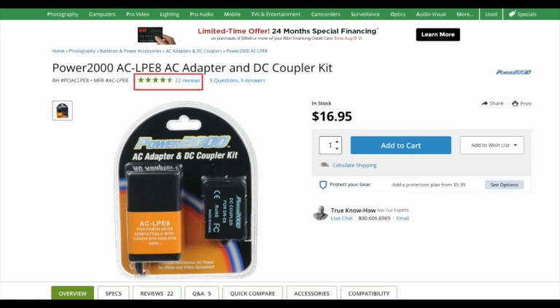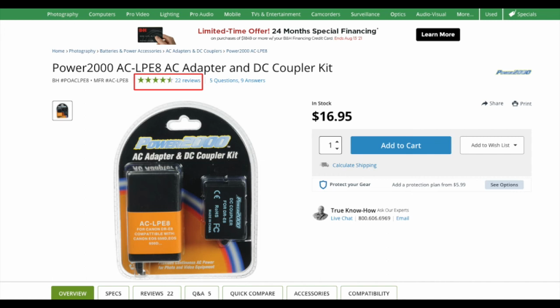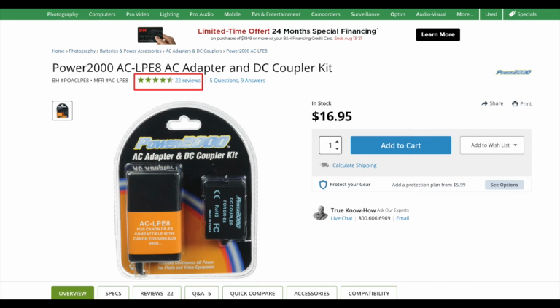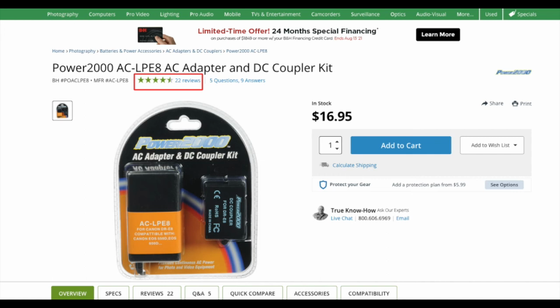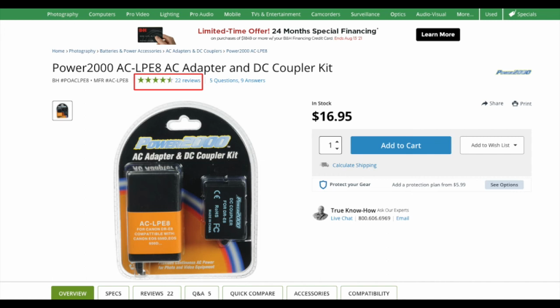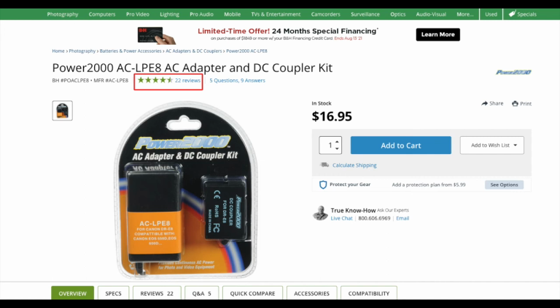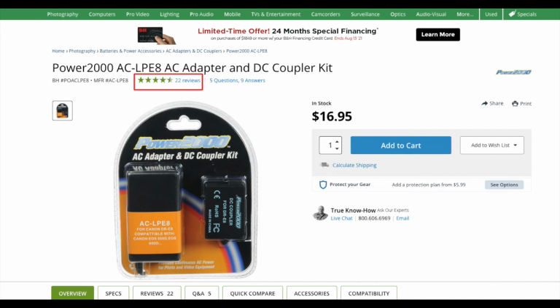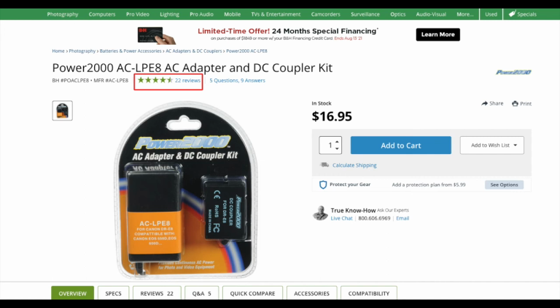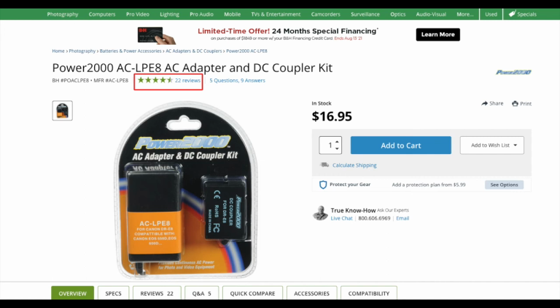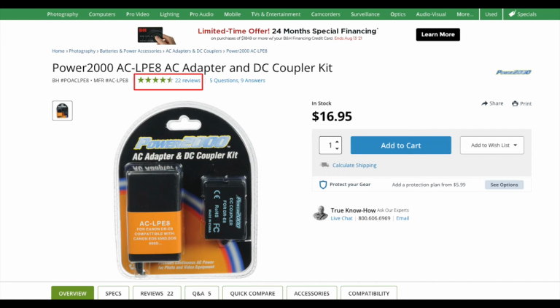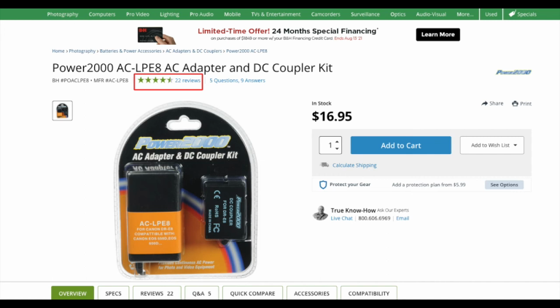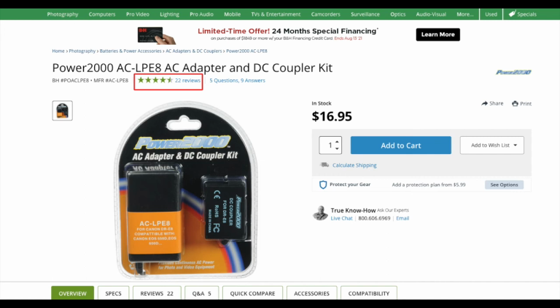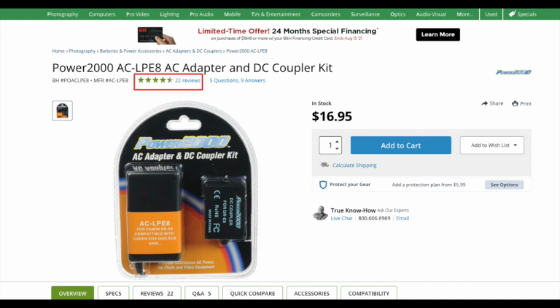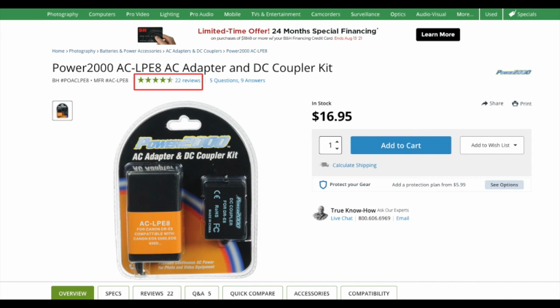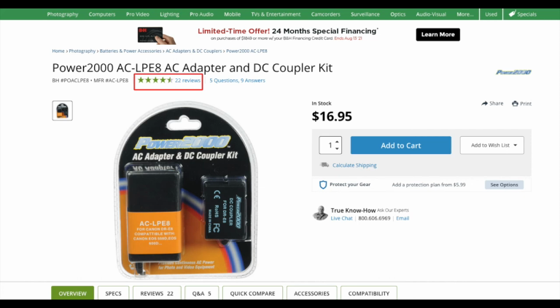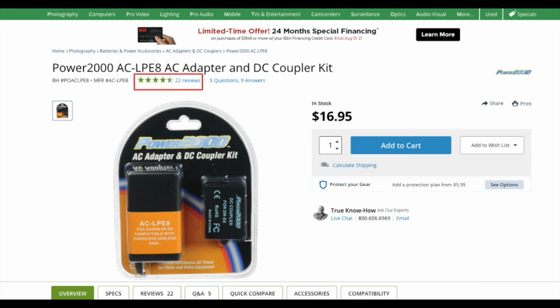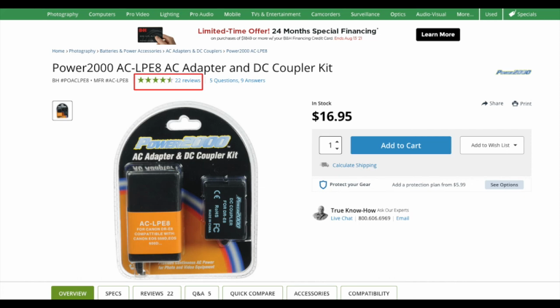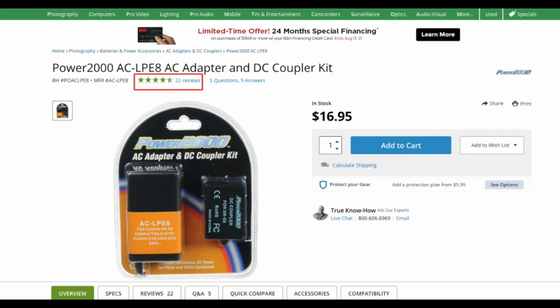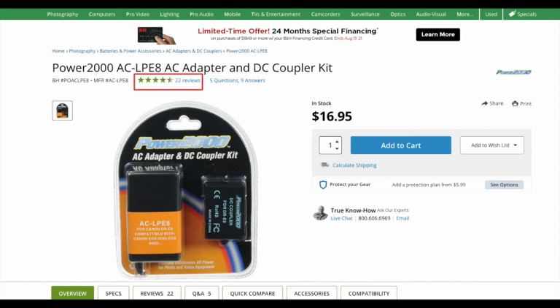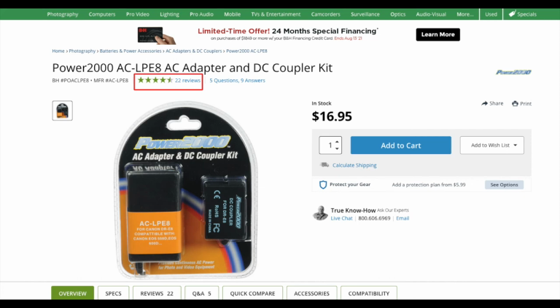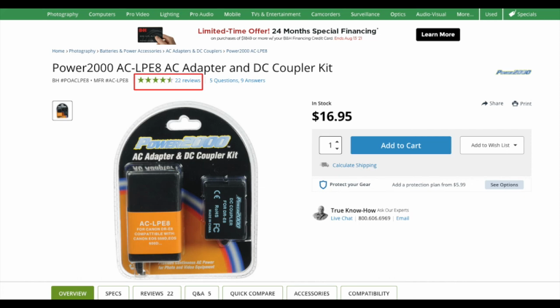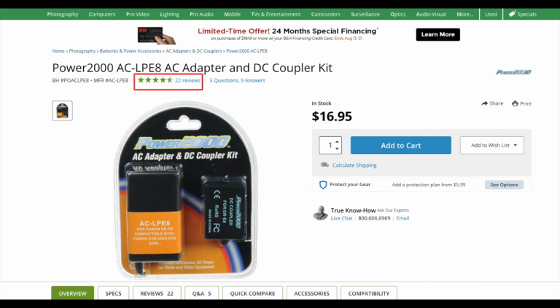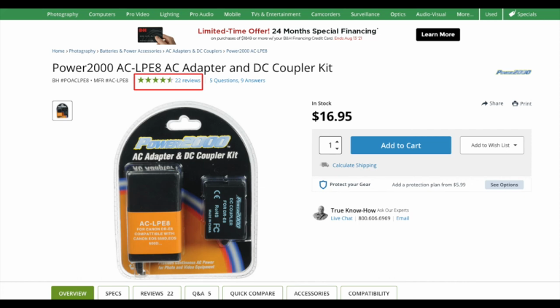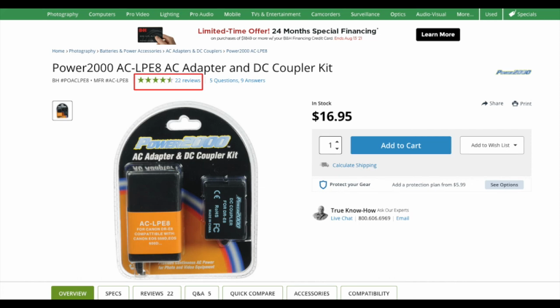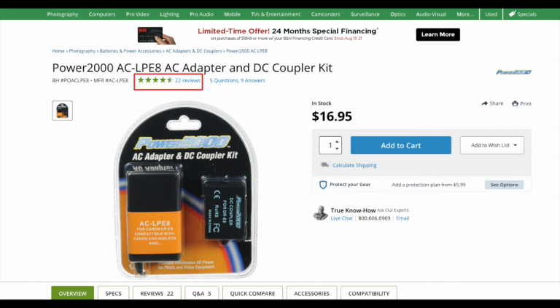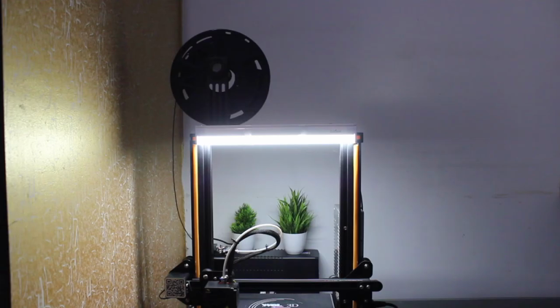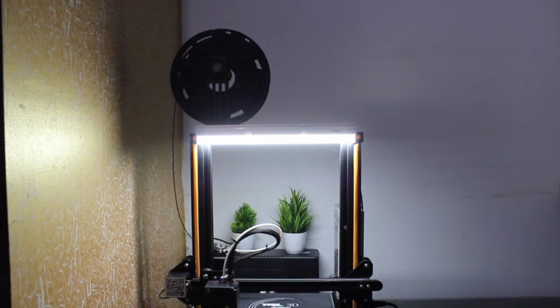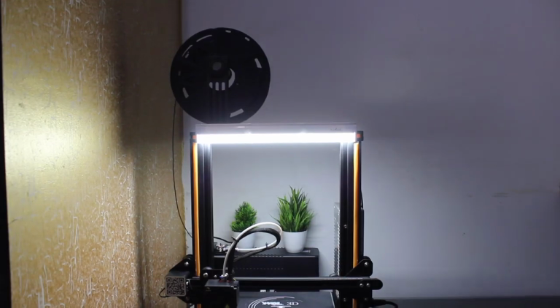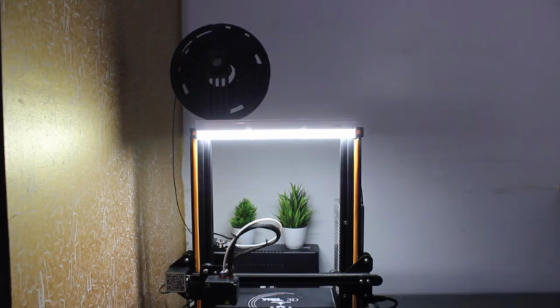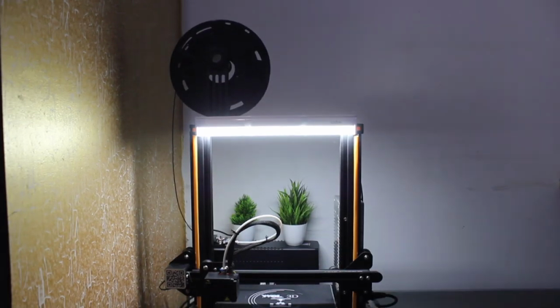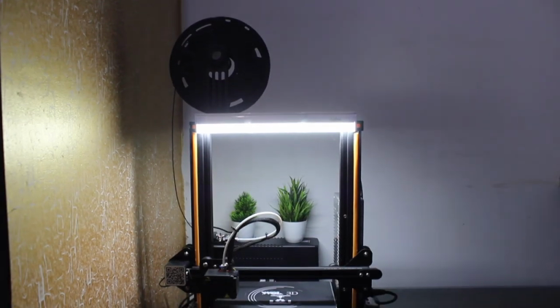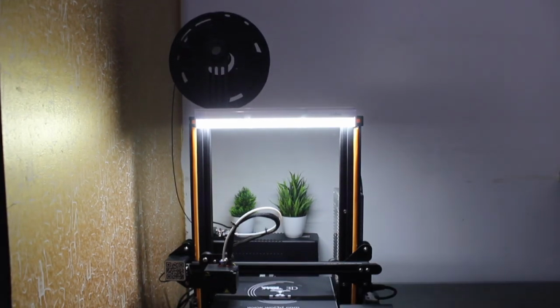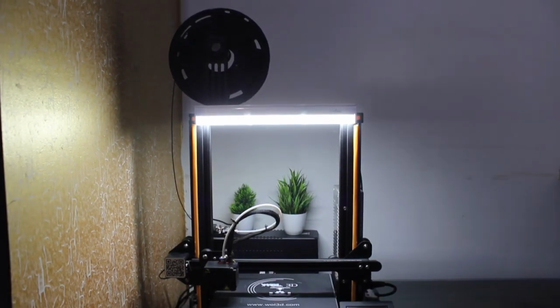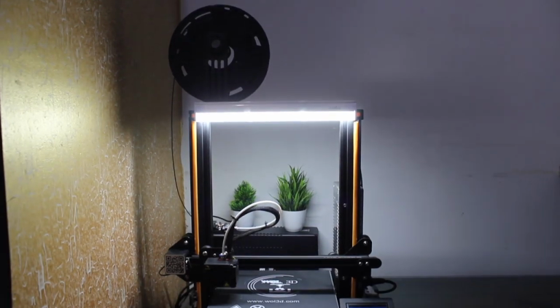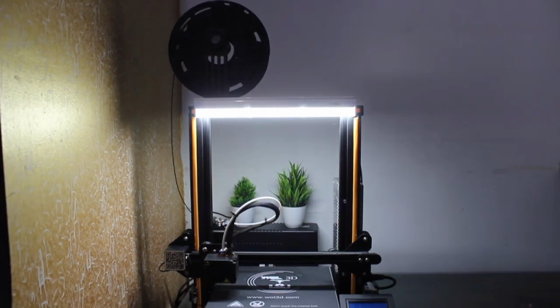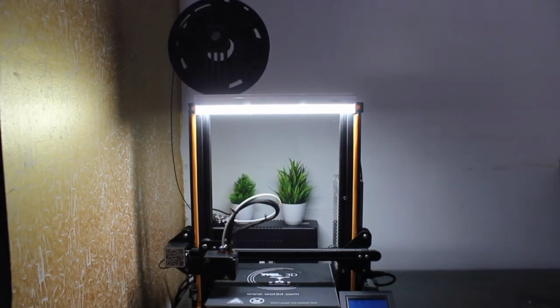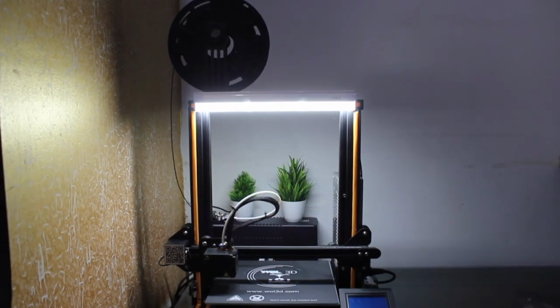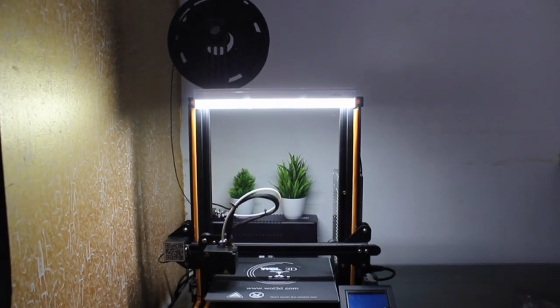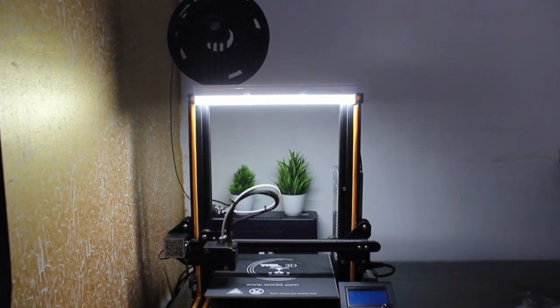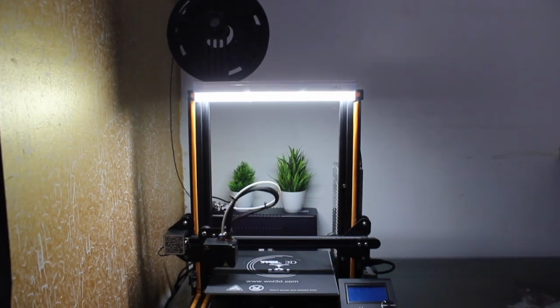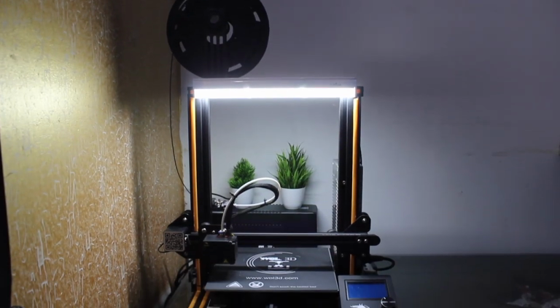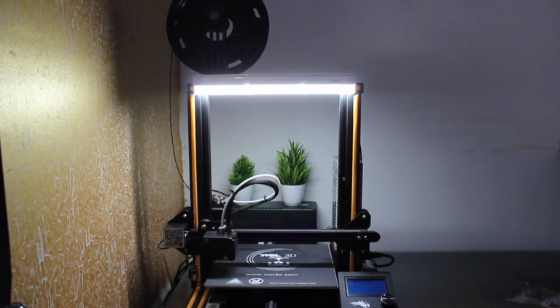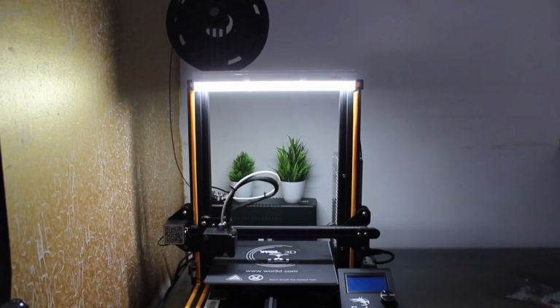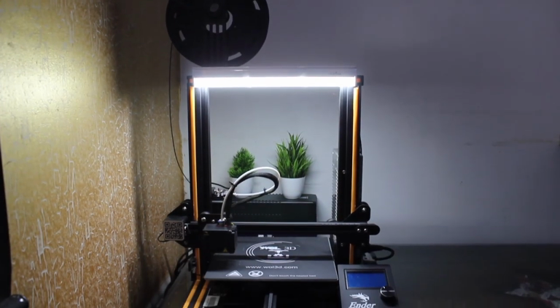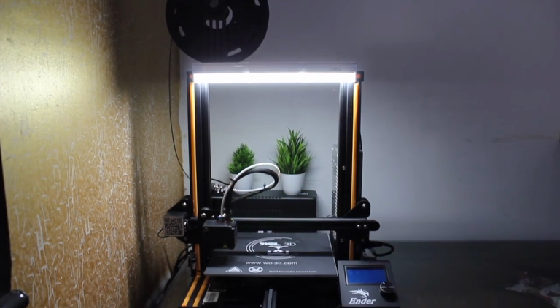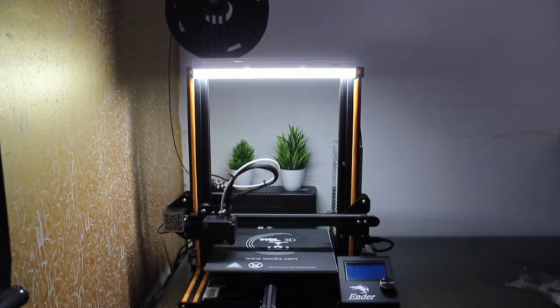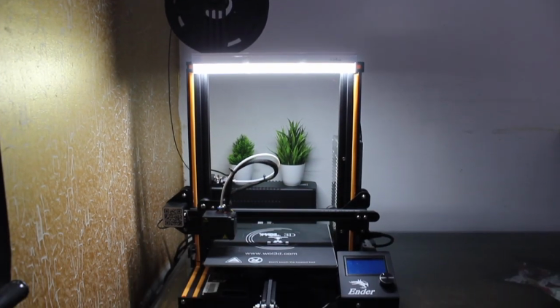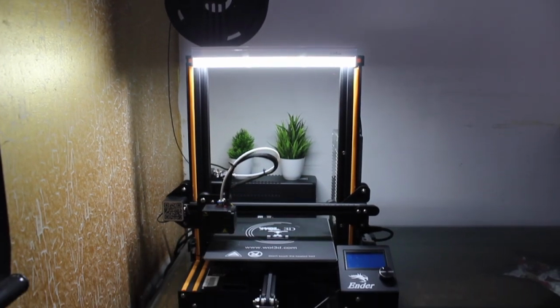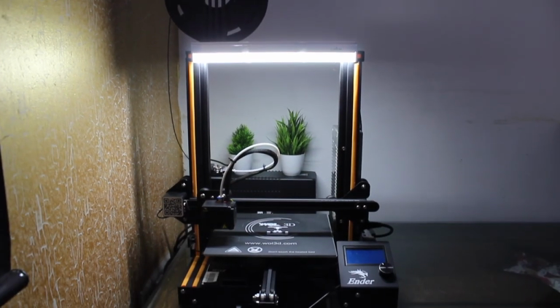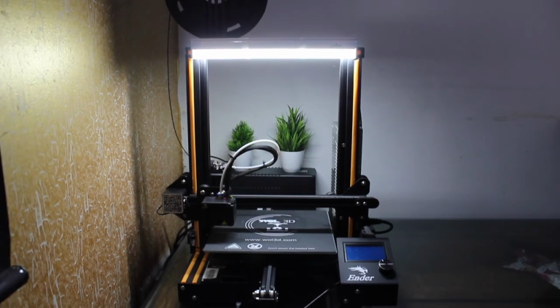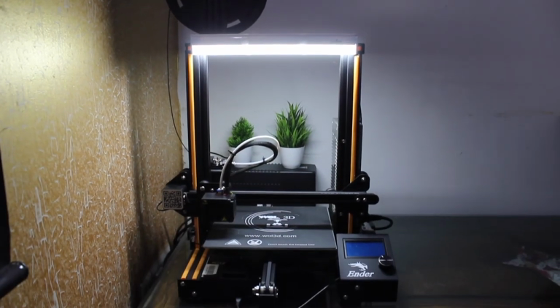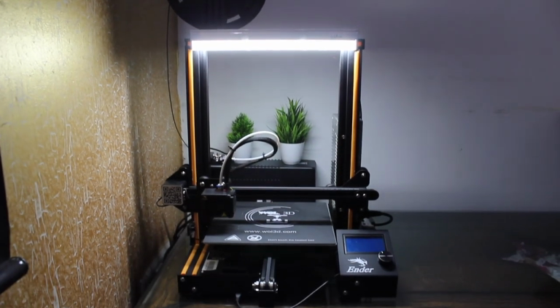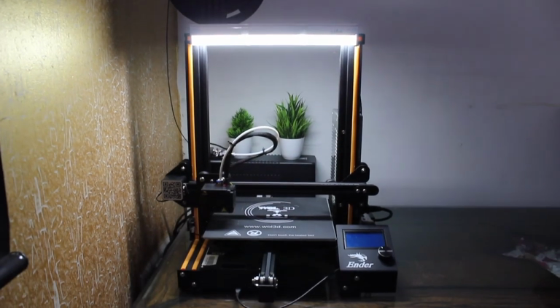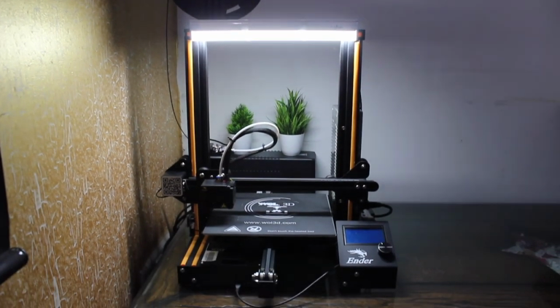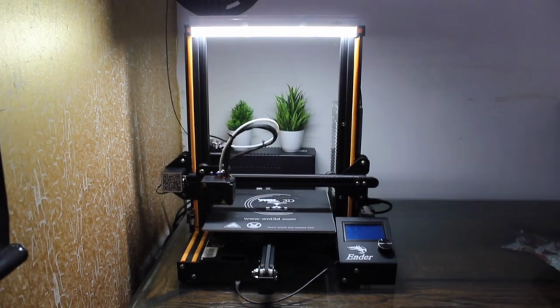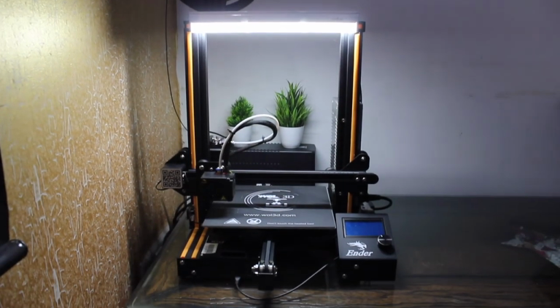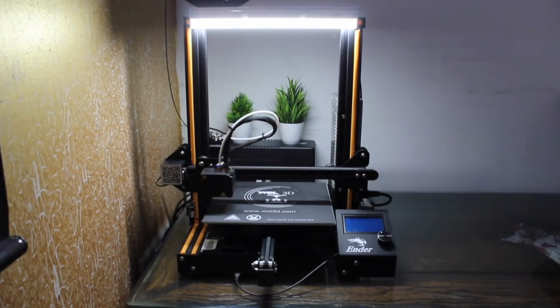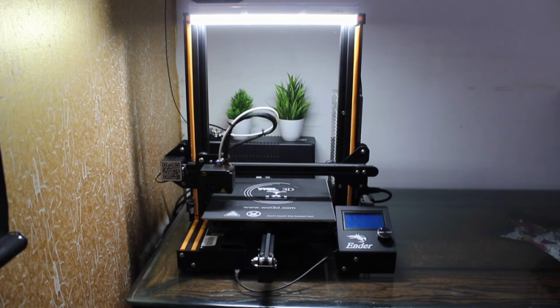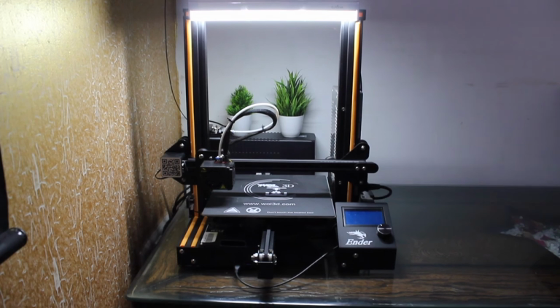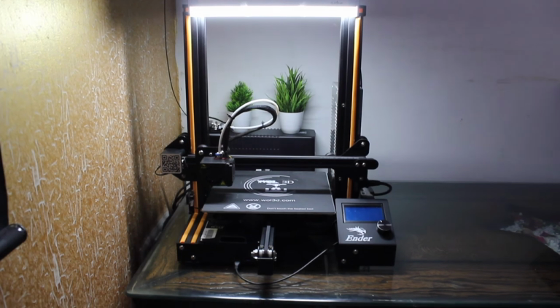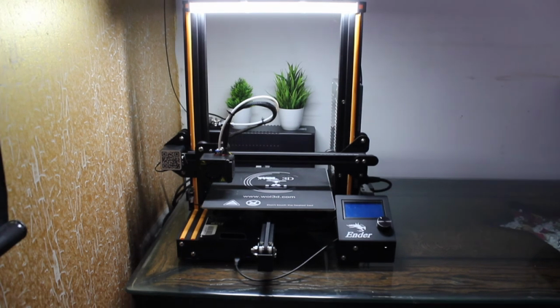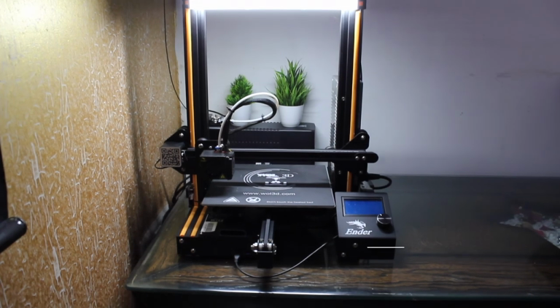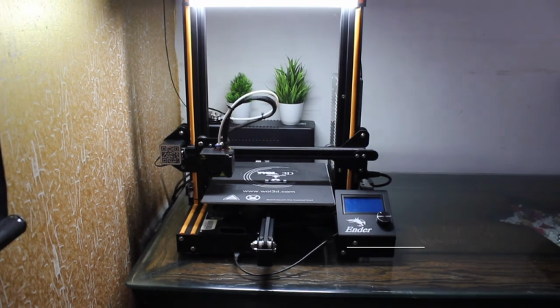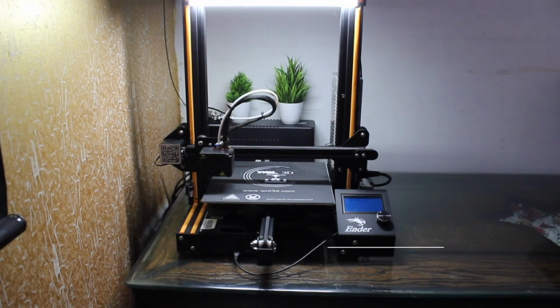Please subscribe and continue watching. I will review it further, and this is my 3D printer which I use with this for time-lapse. Thanks!